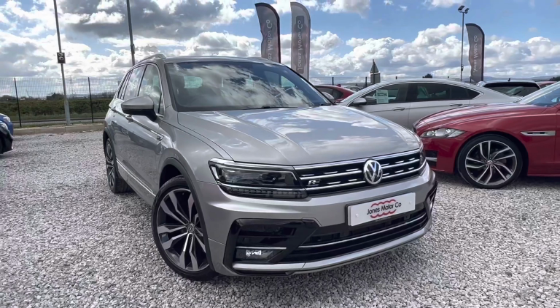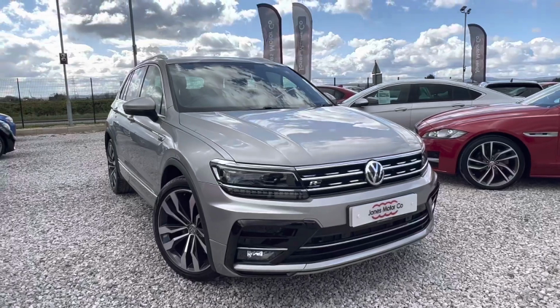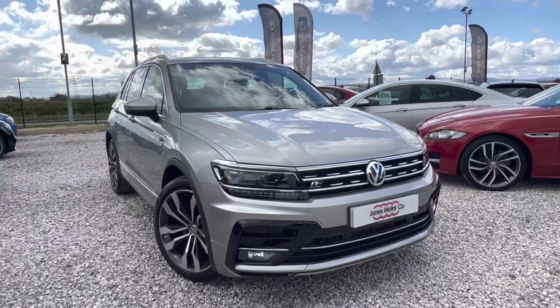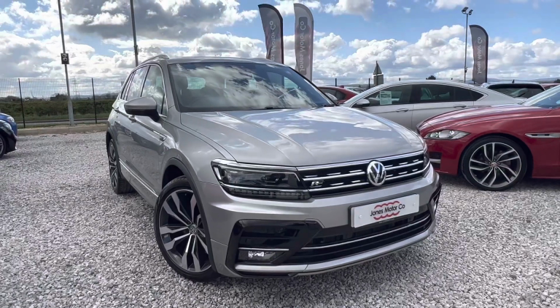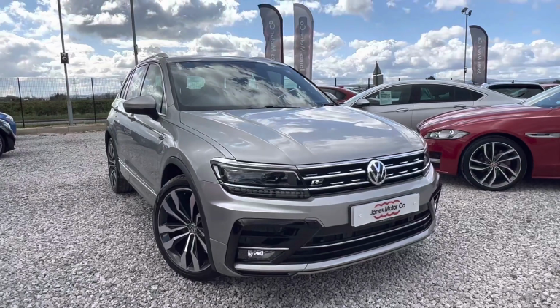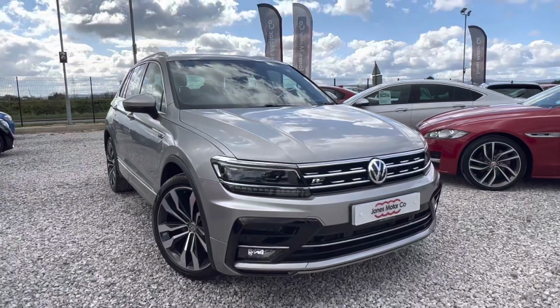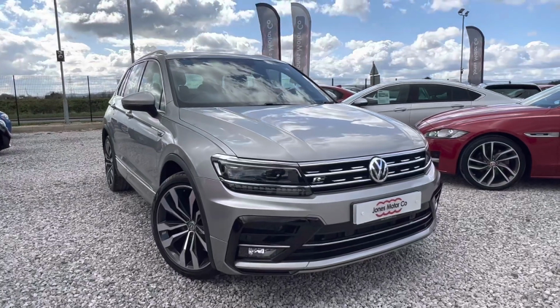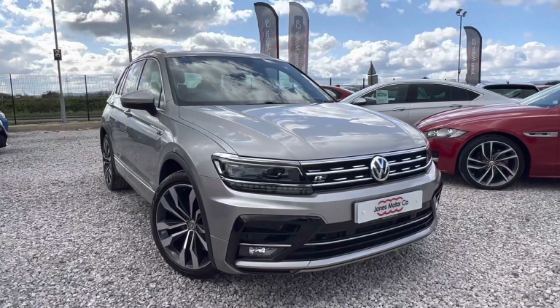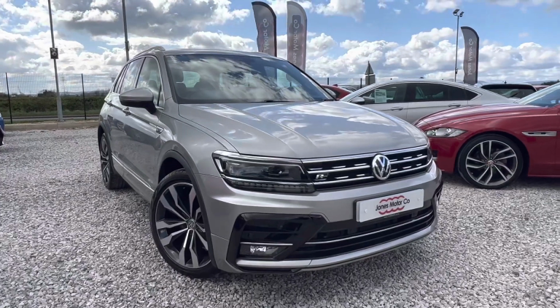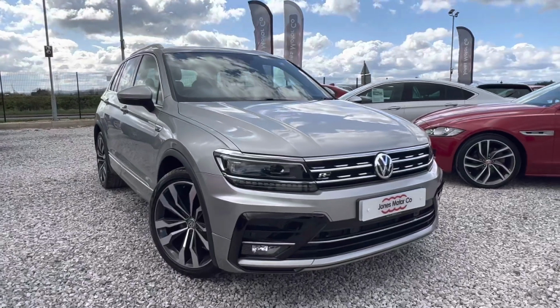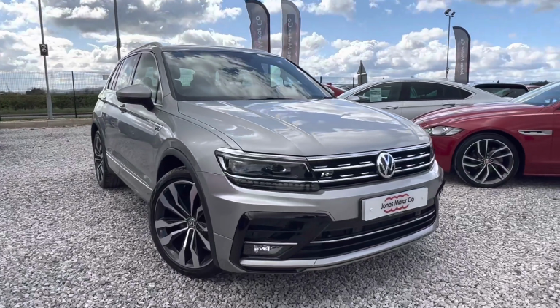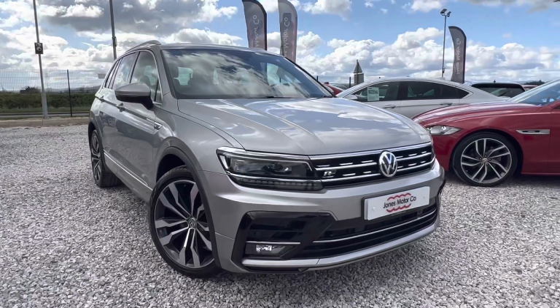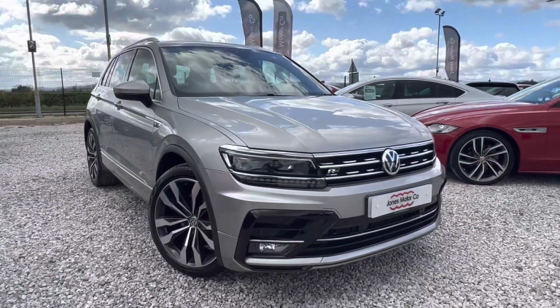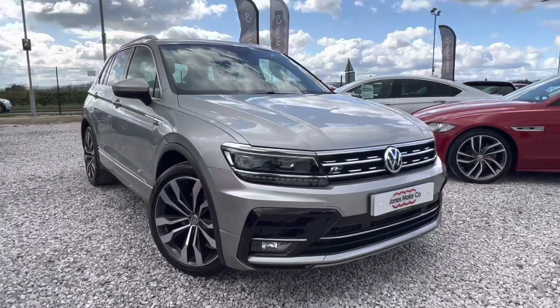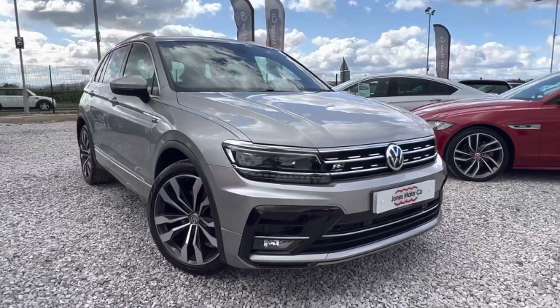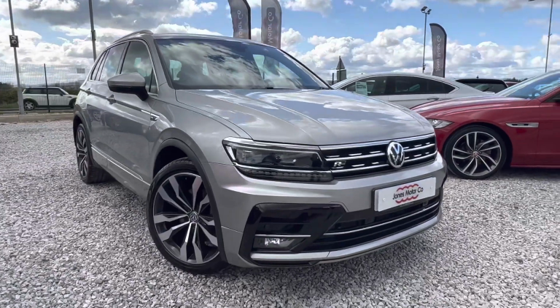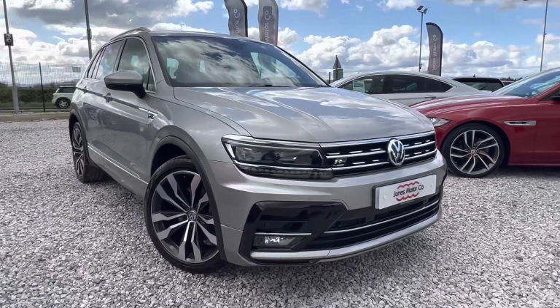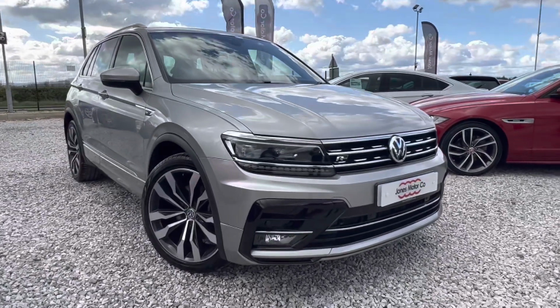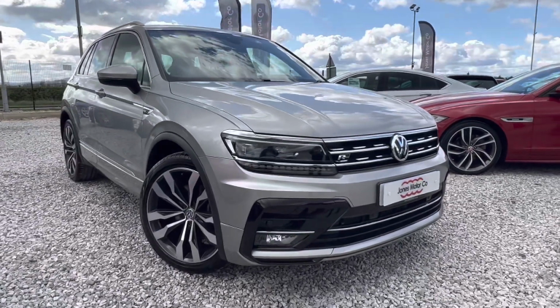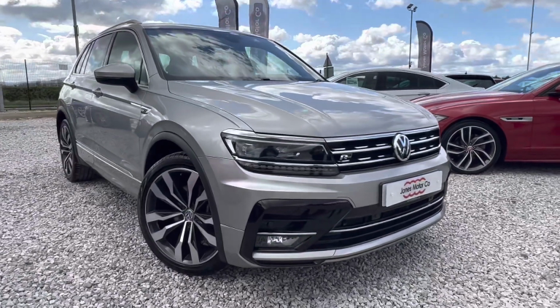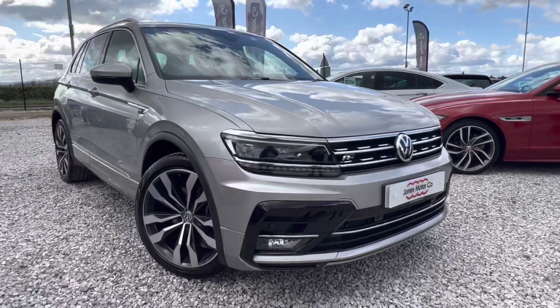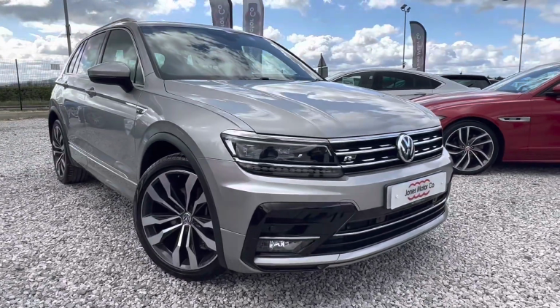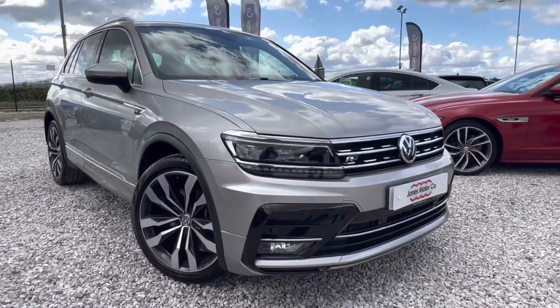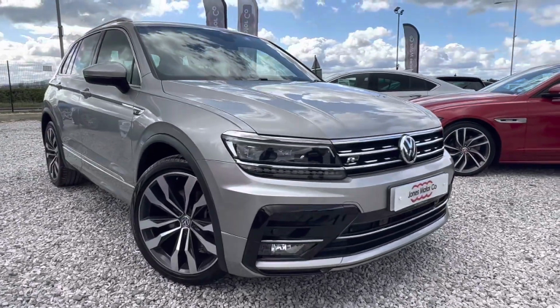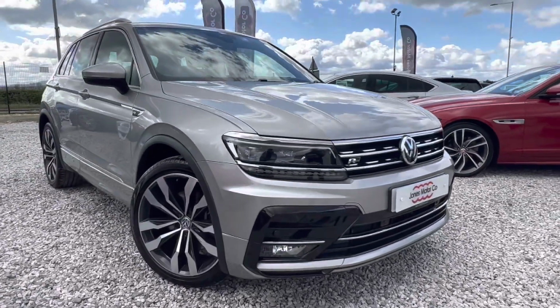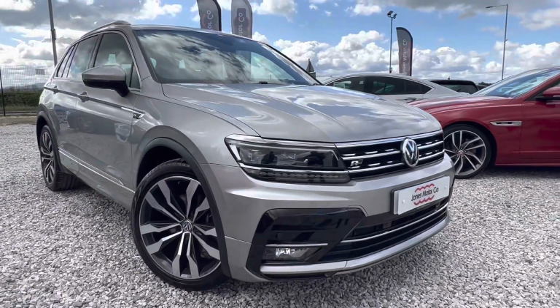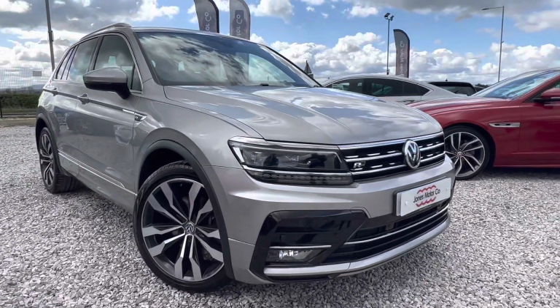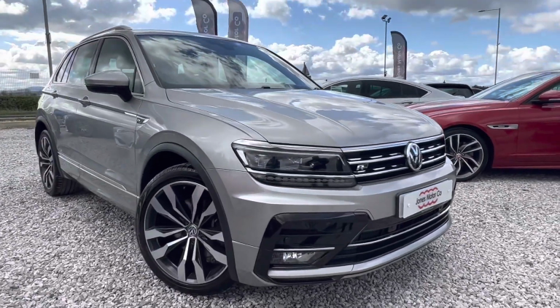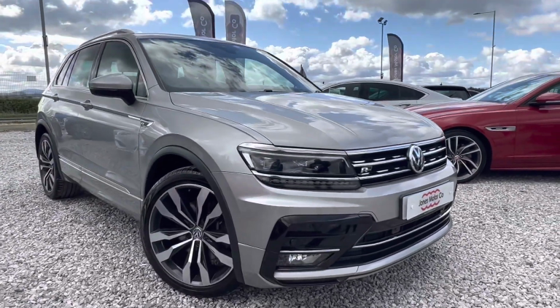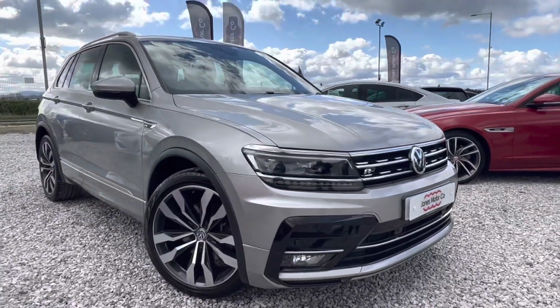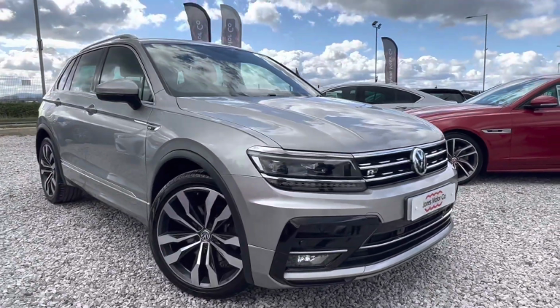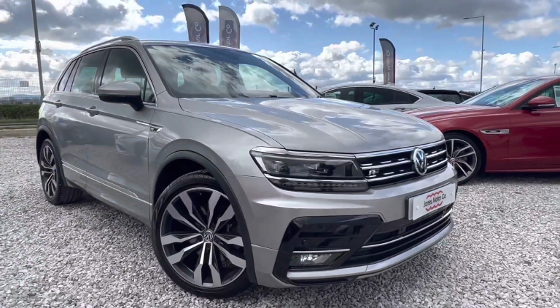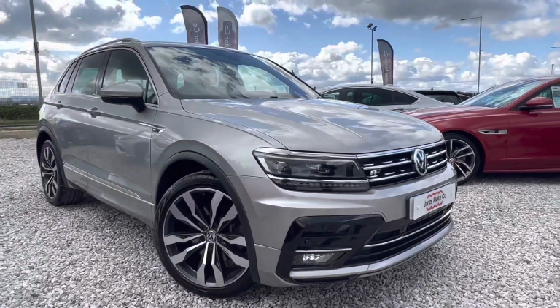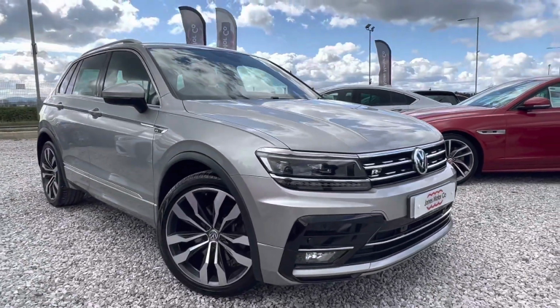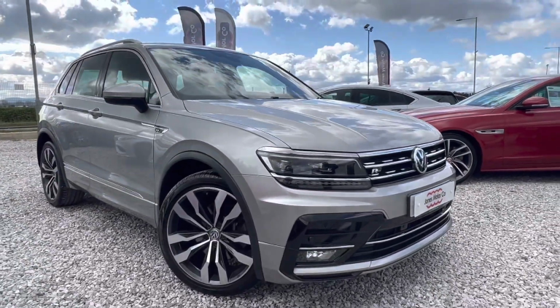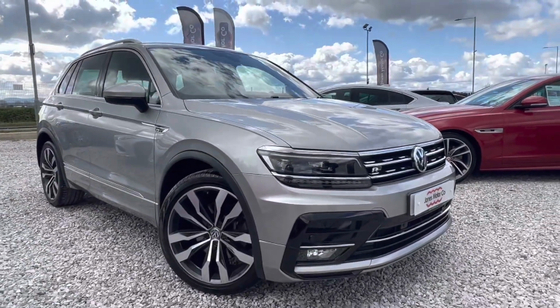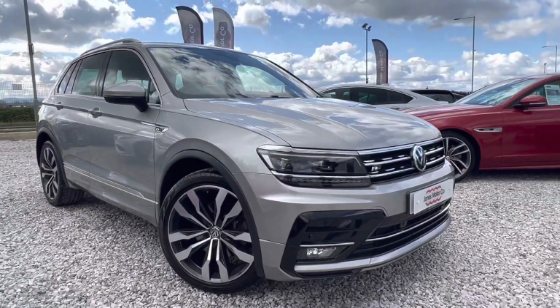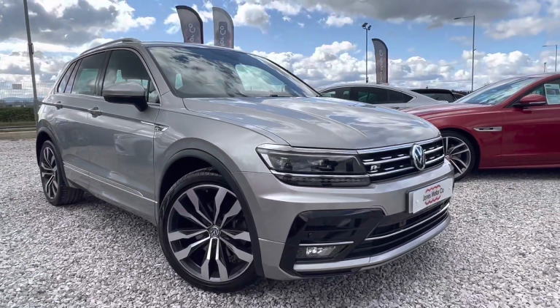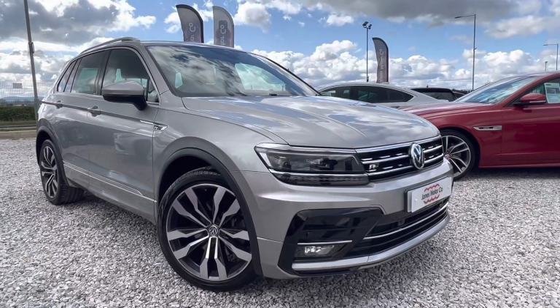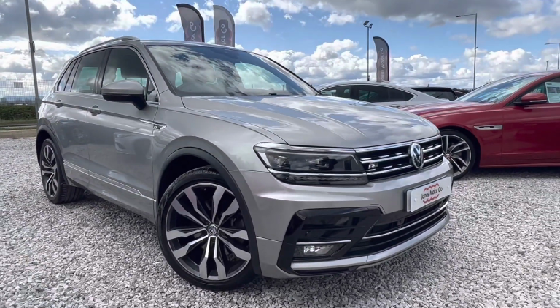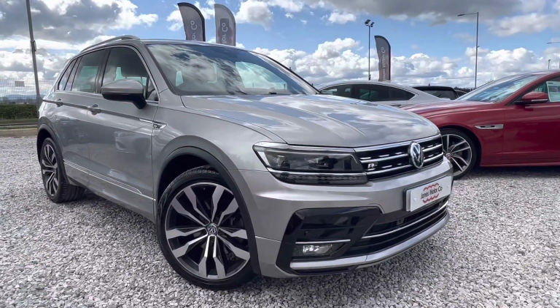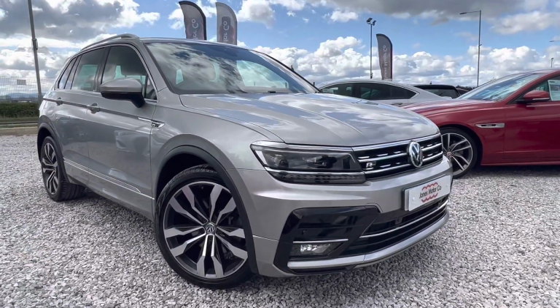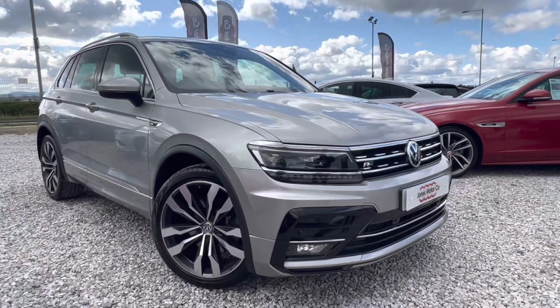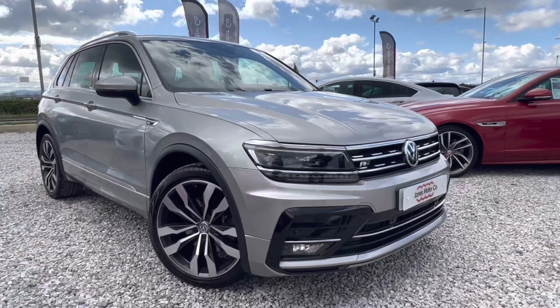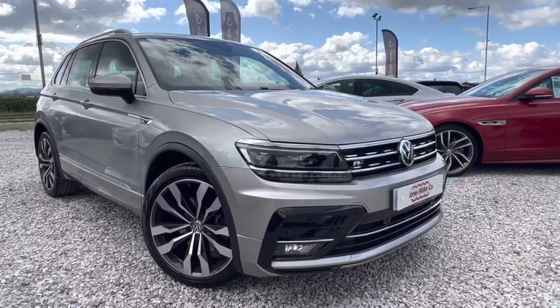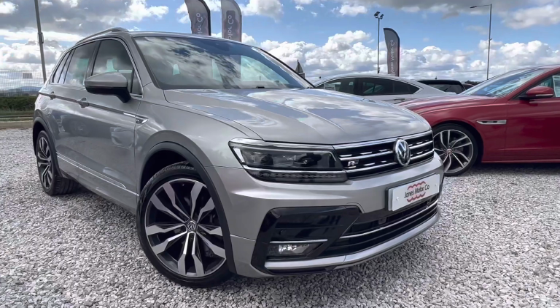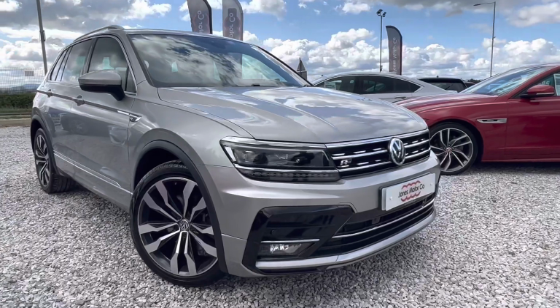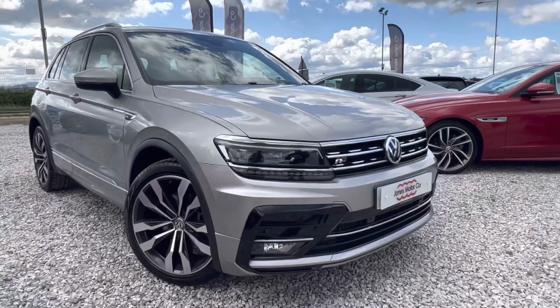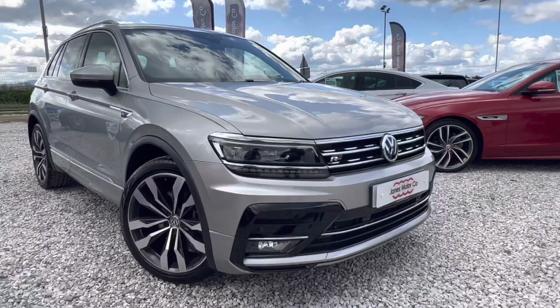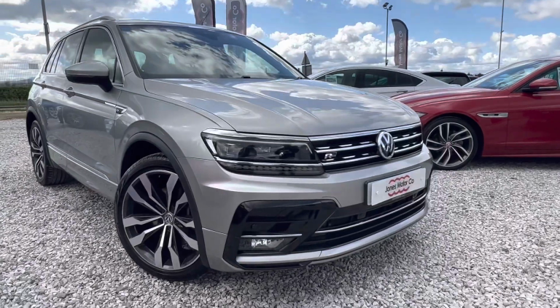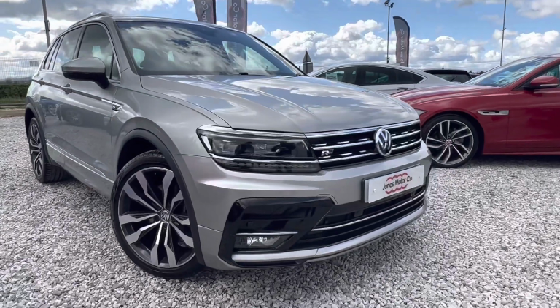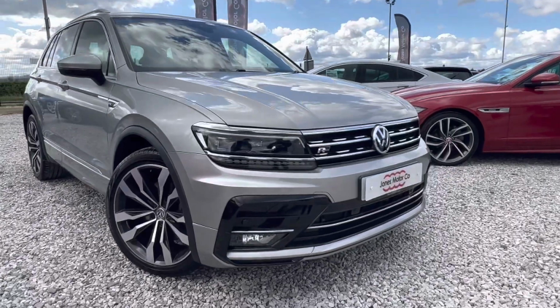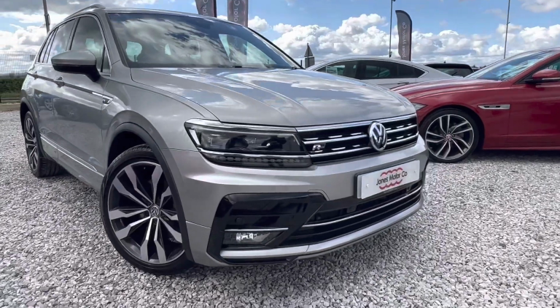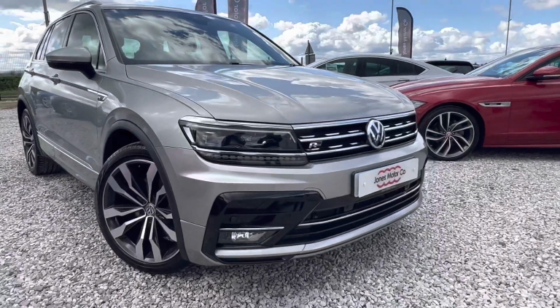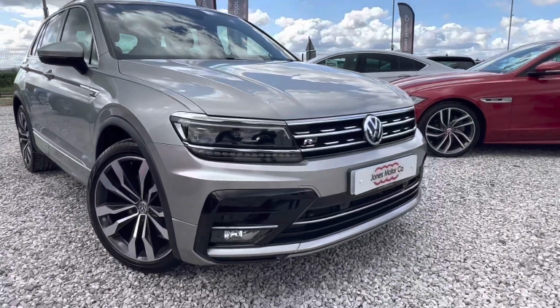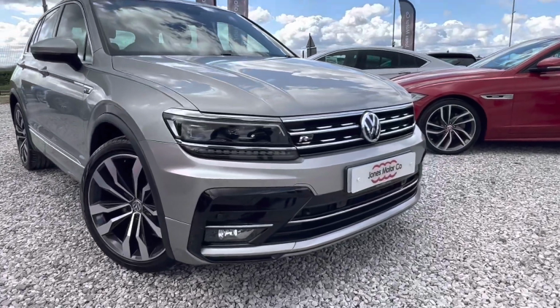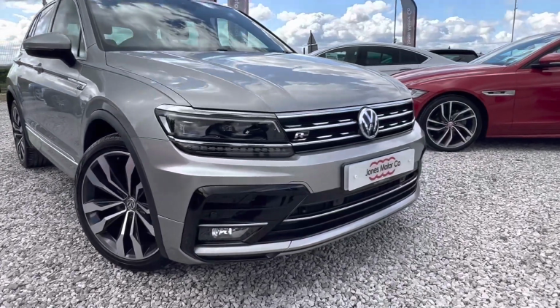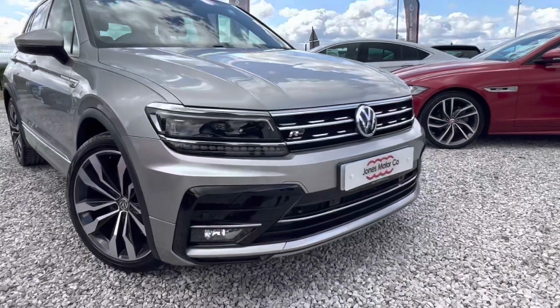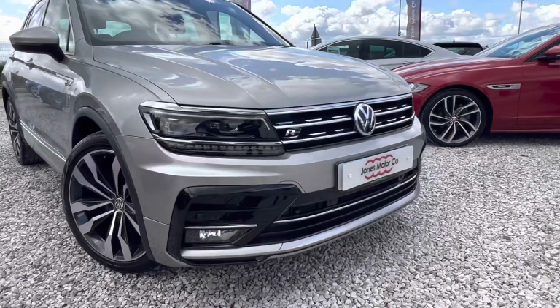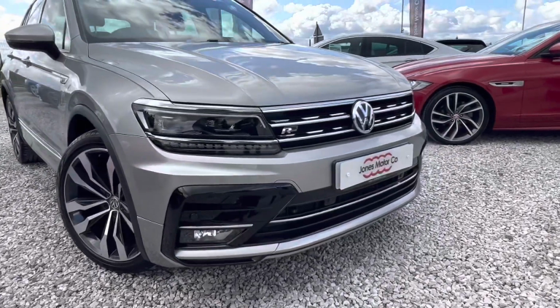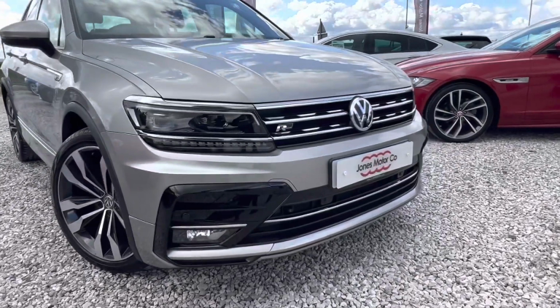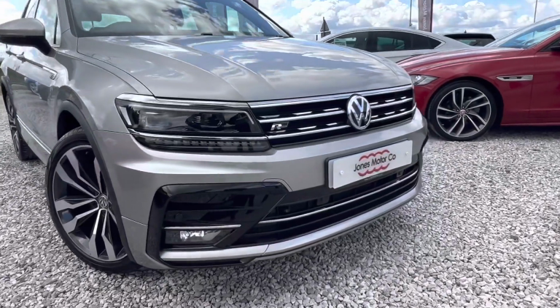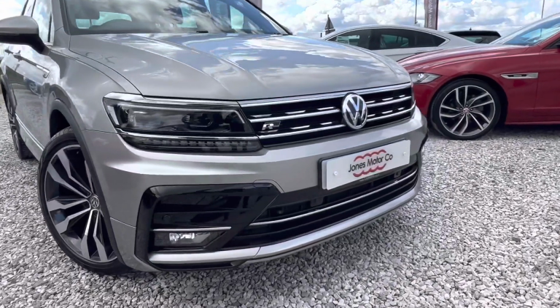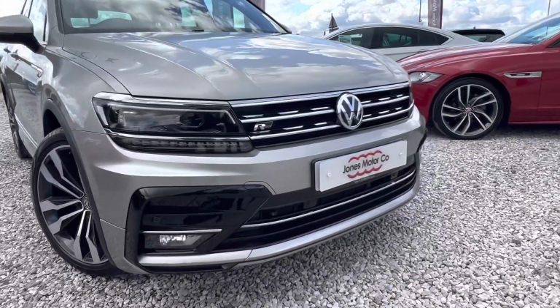Welcome to Chones Motor Company here in Chester. My name is Richard and today I'll be showing you around this VW Tiguan 2 litre diesel R-line.